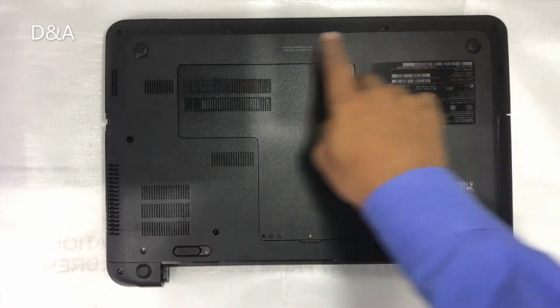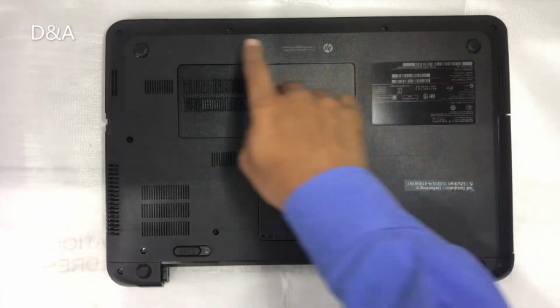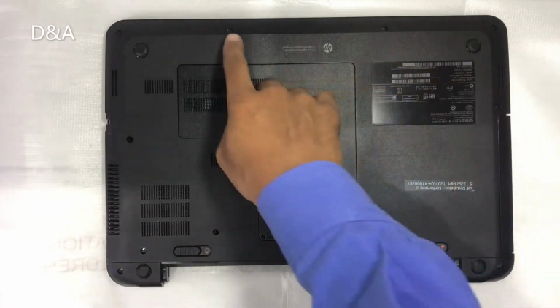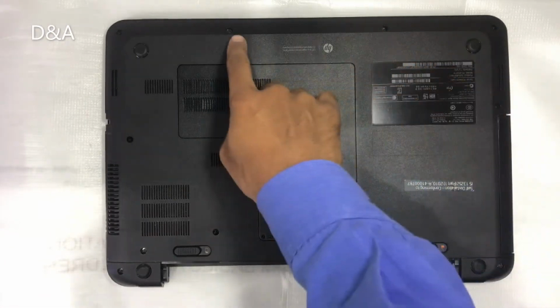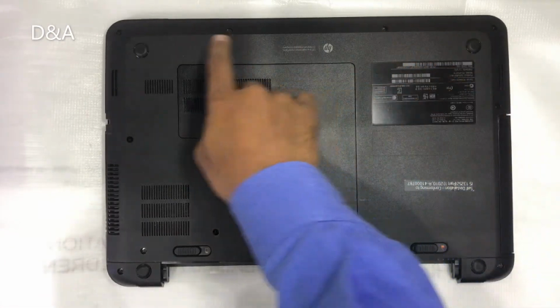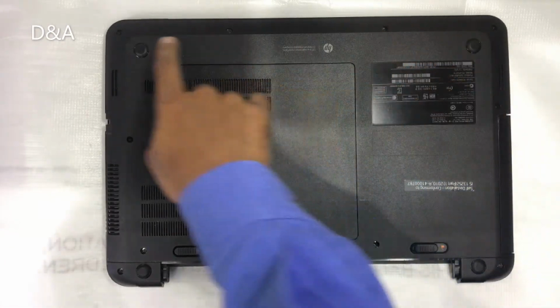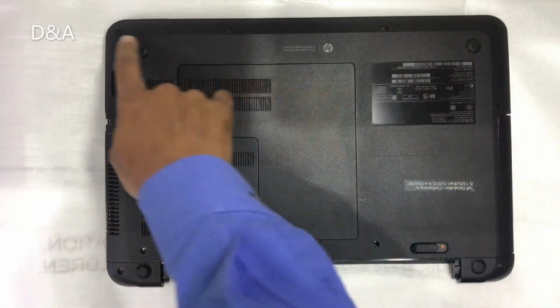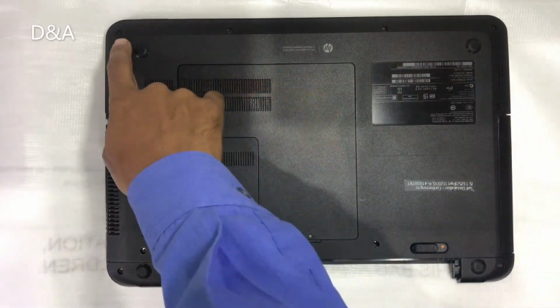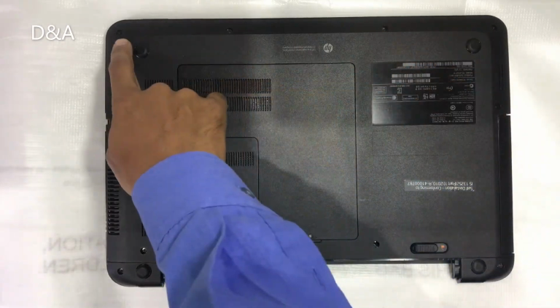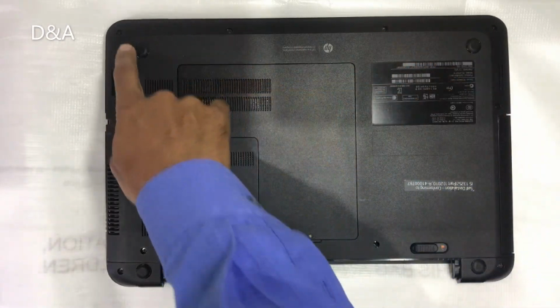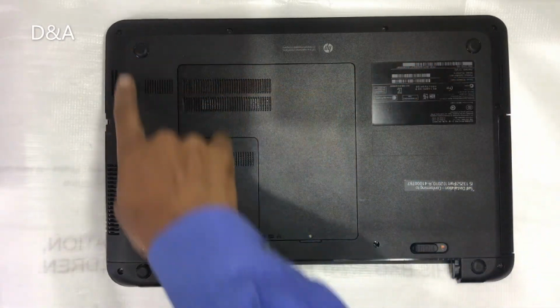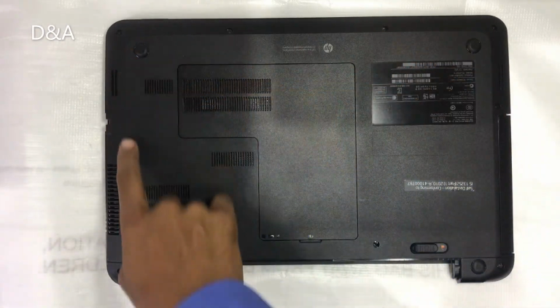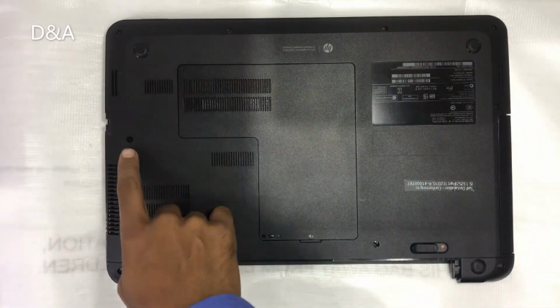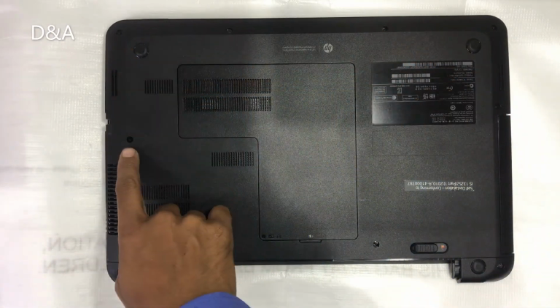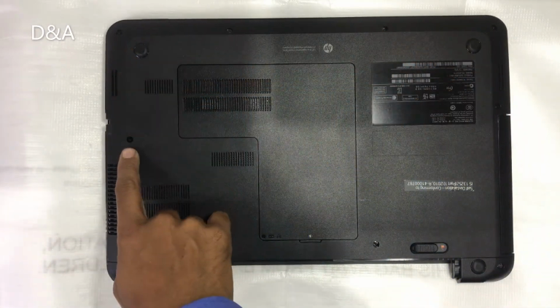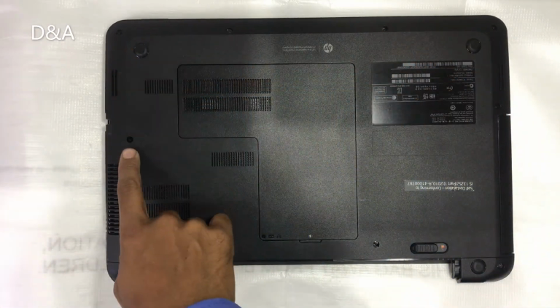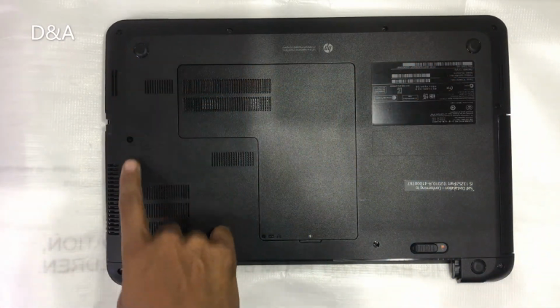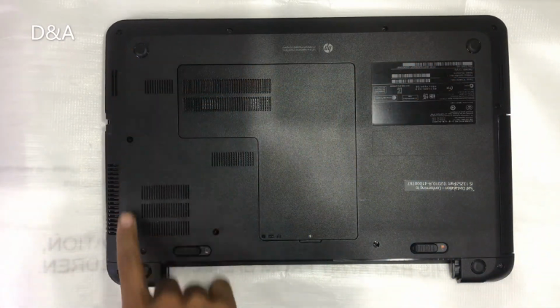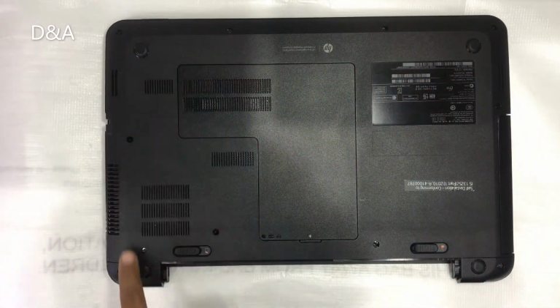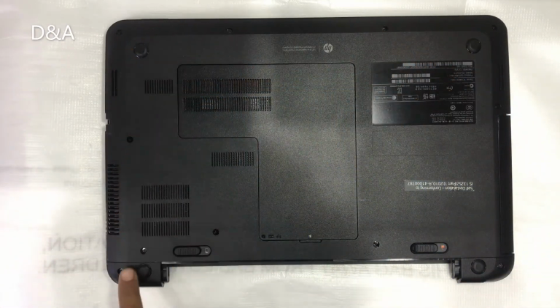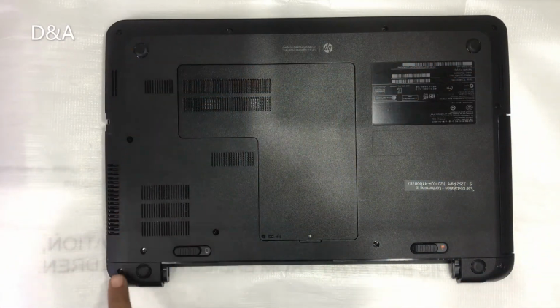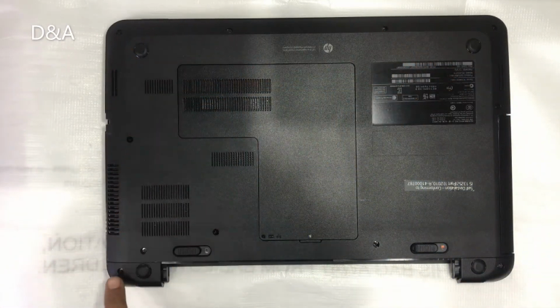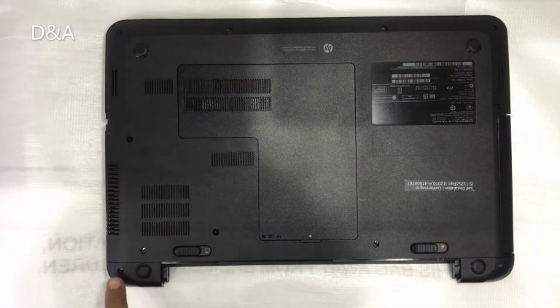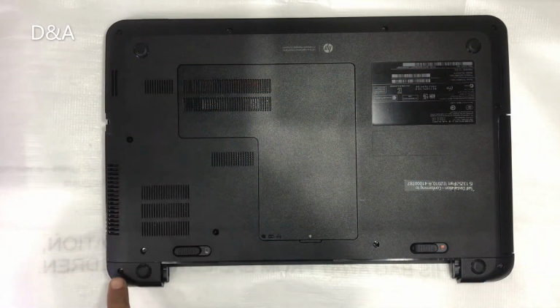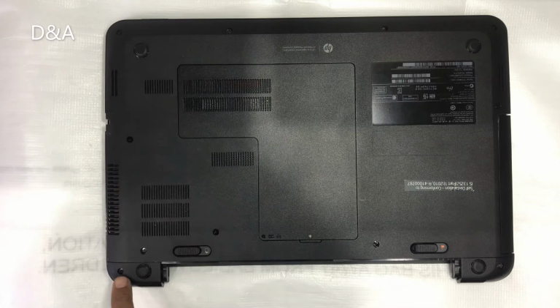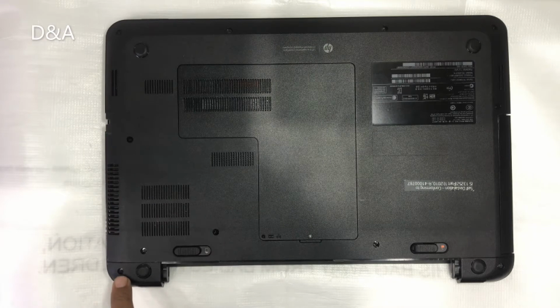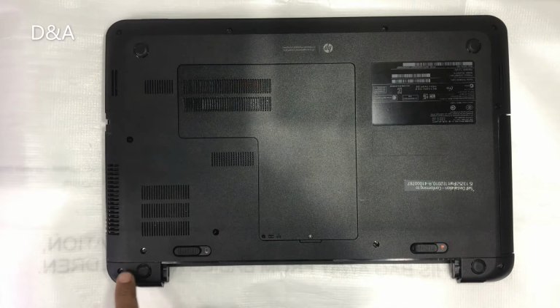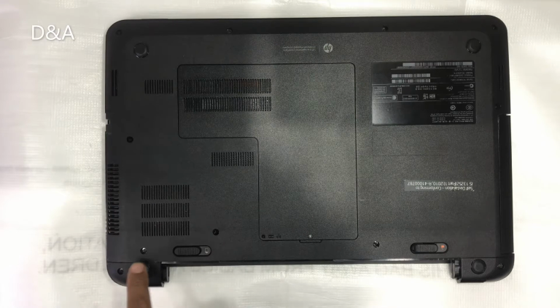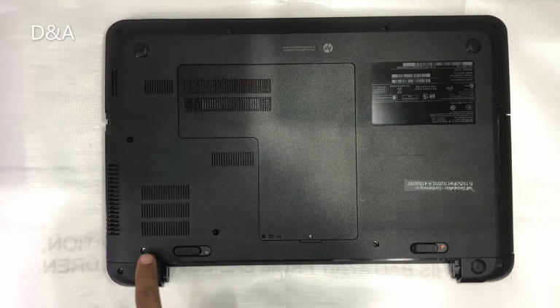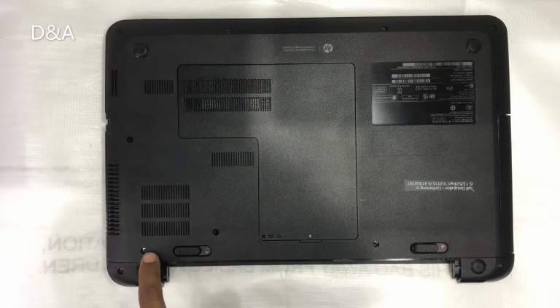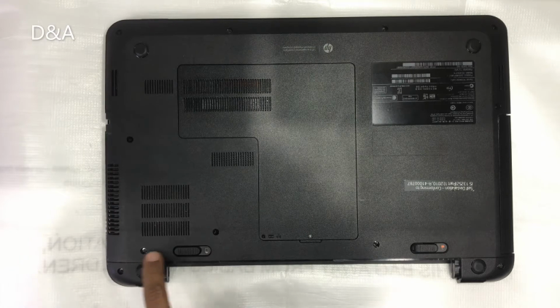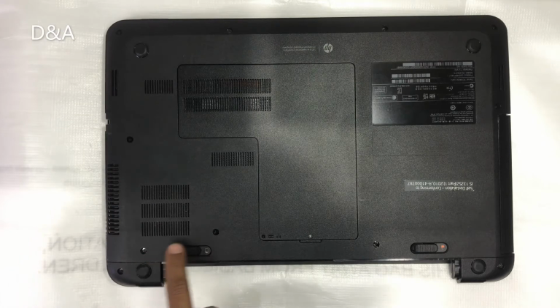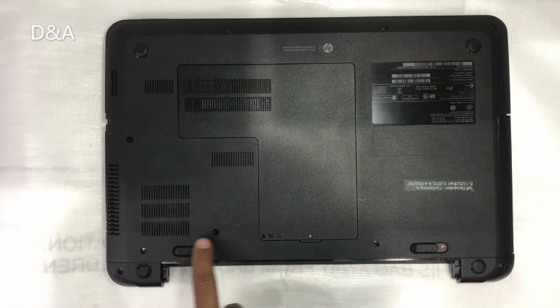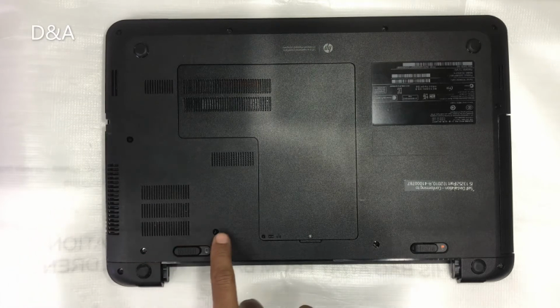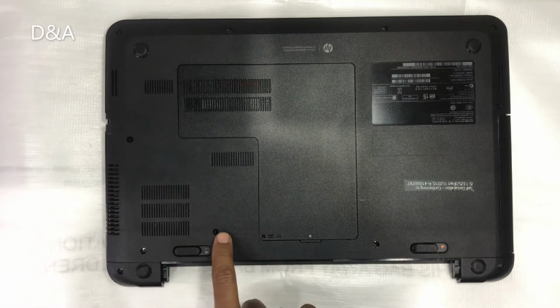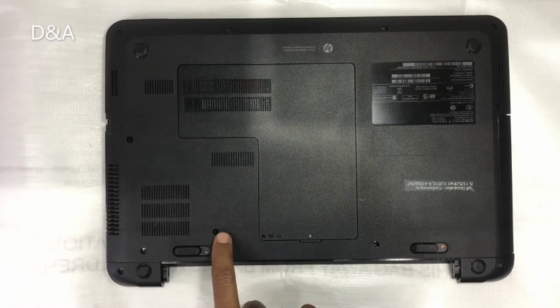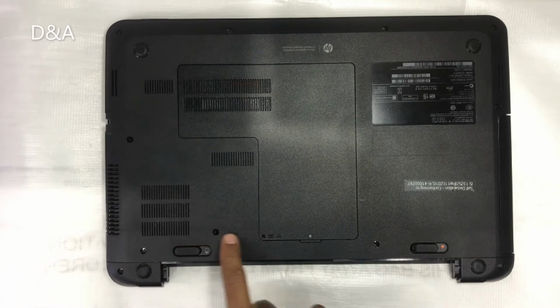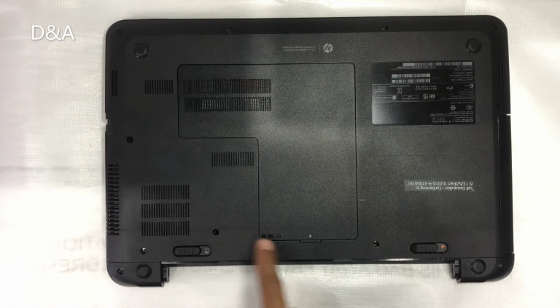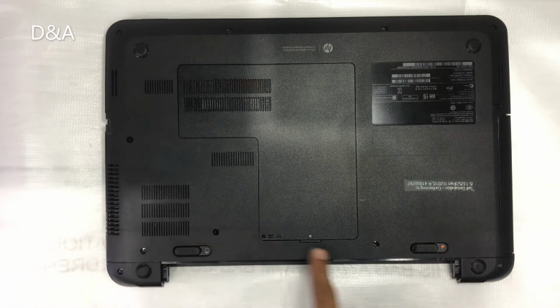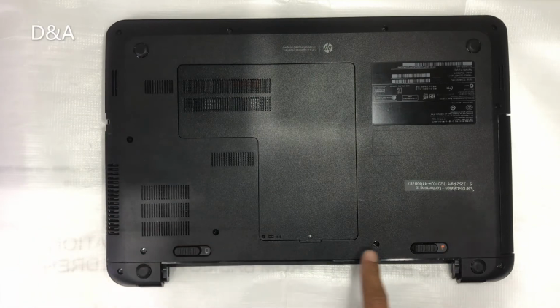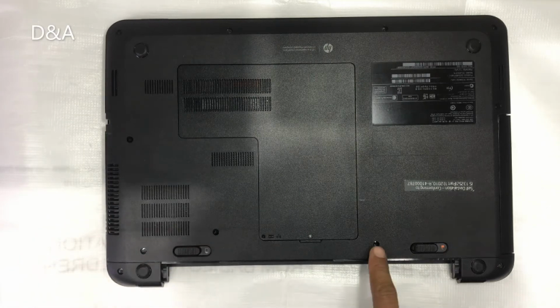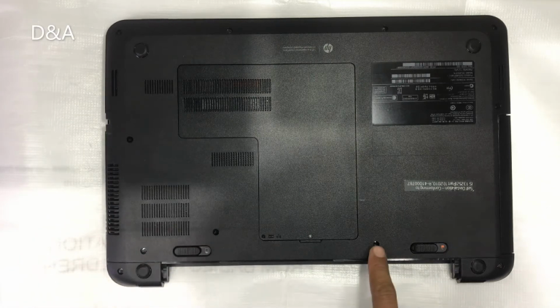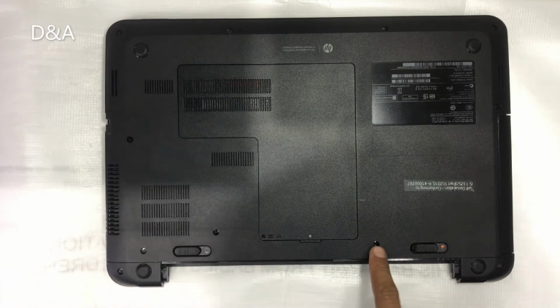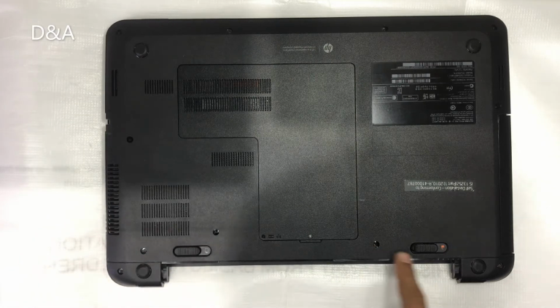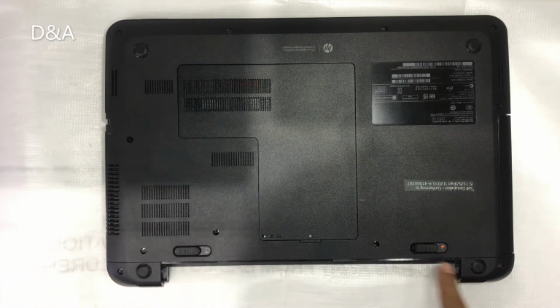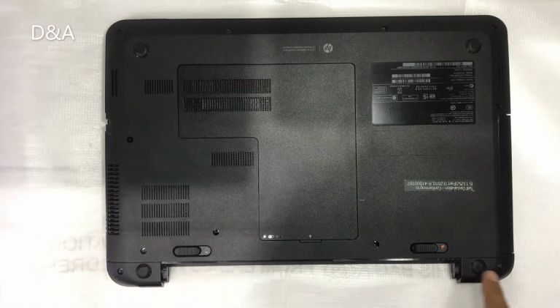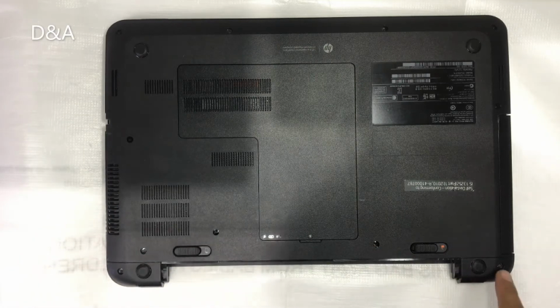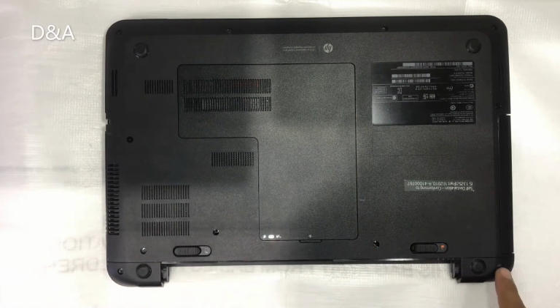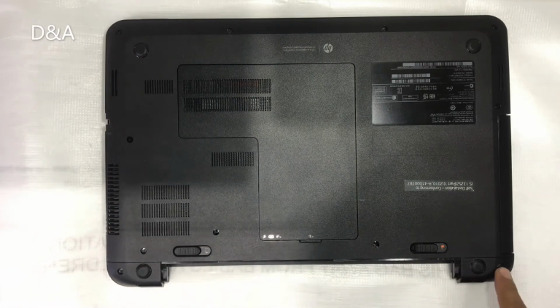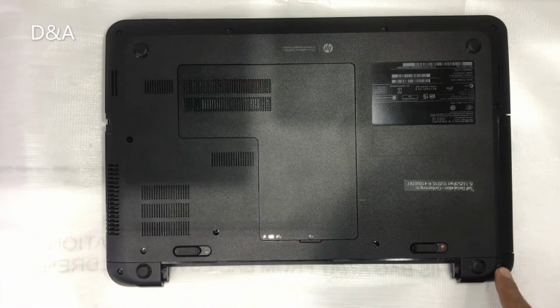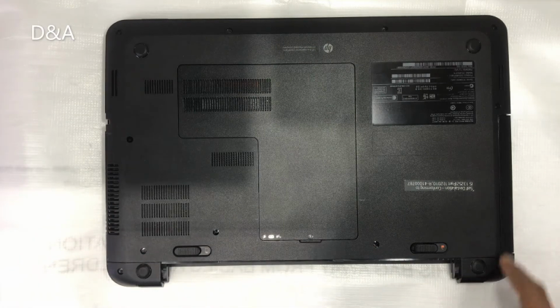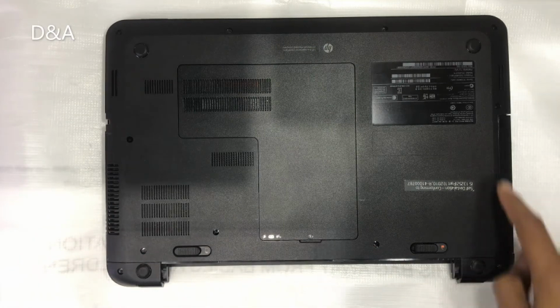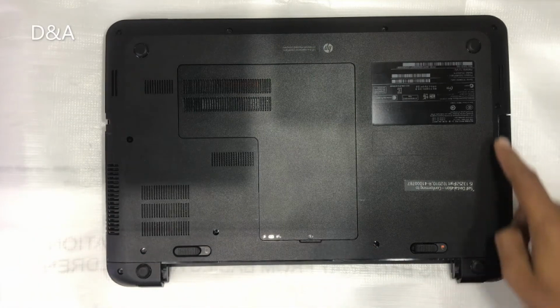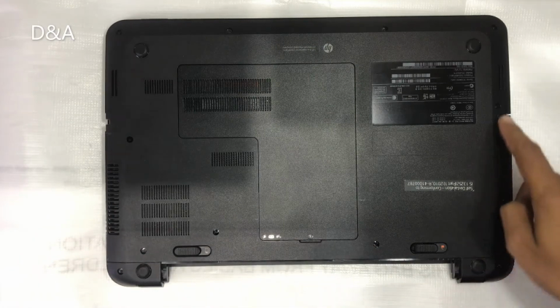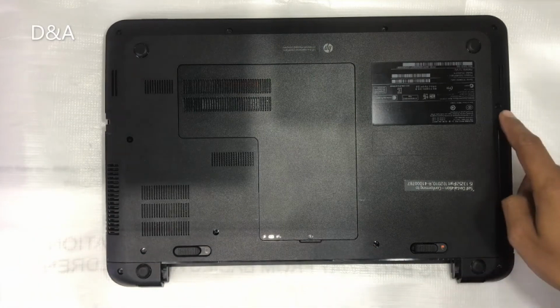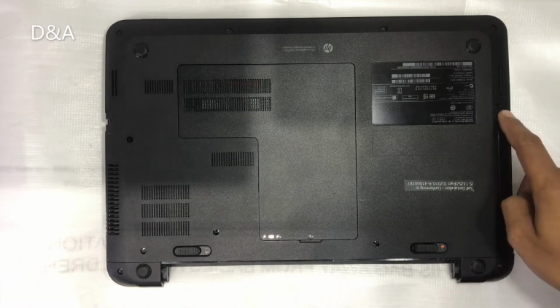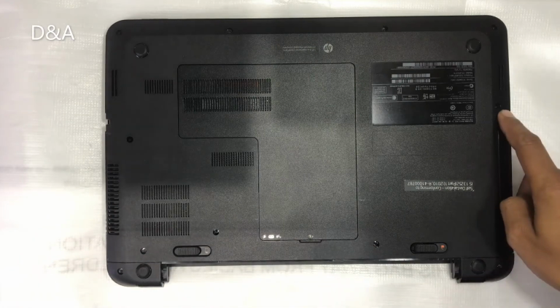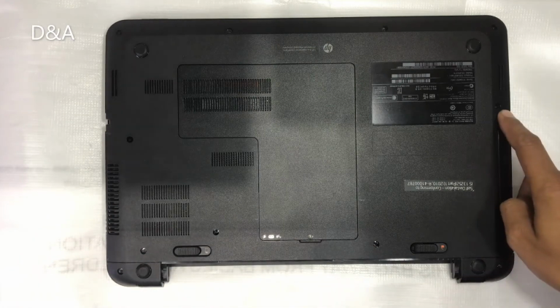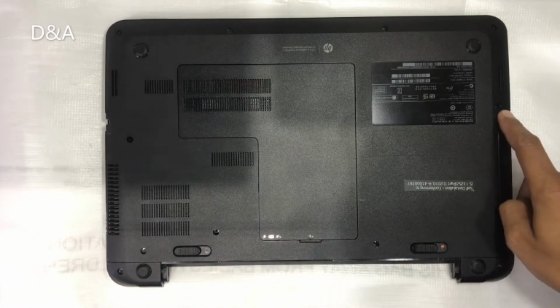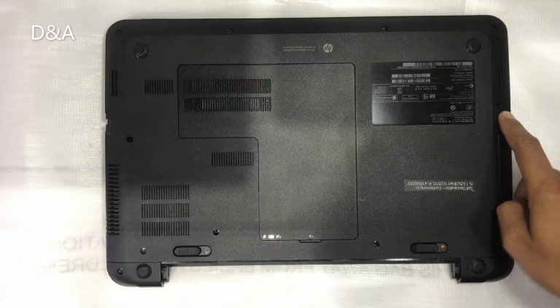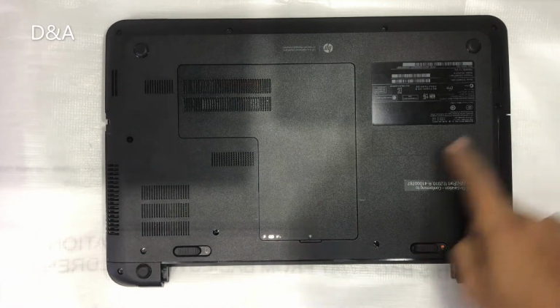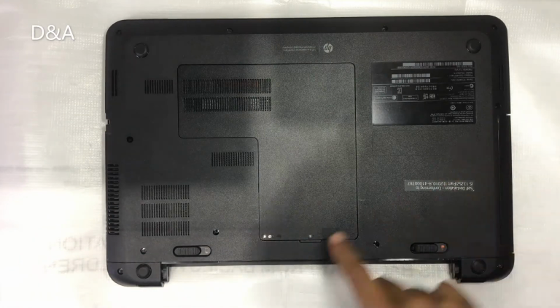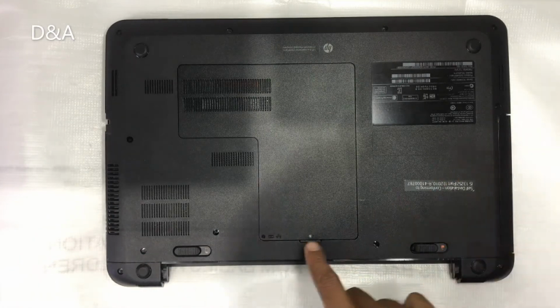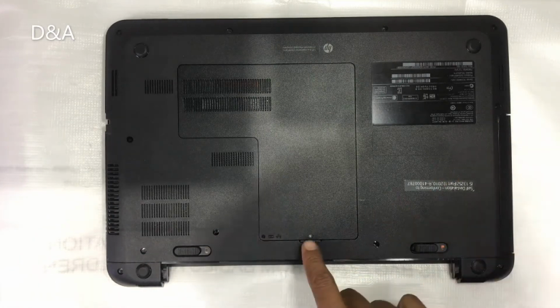Now we have screws on the base: 1, 2, 3, 4, 5, 6, 7, 8, 9, 10, 11.